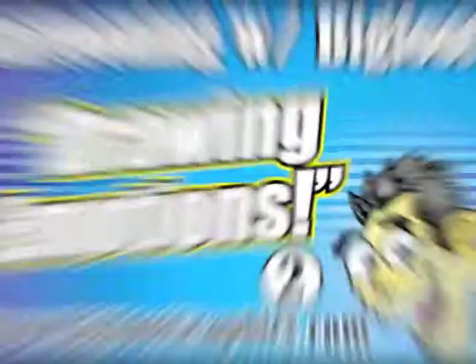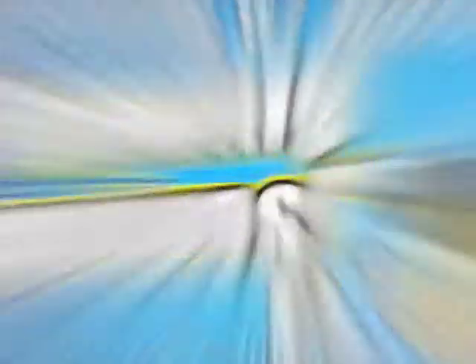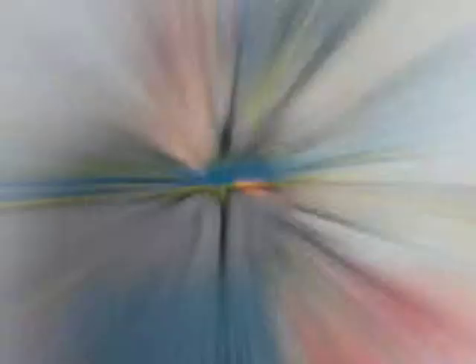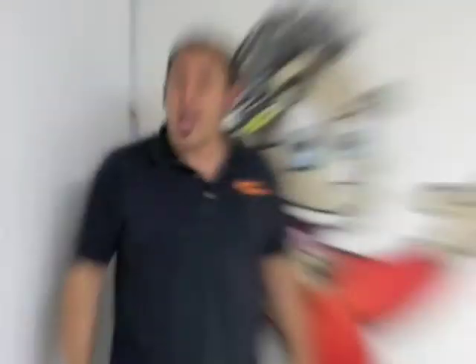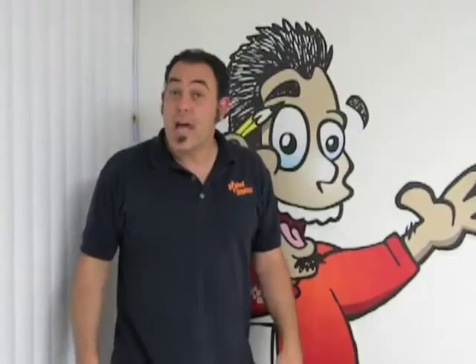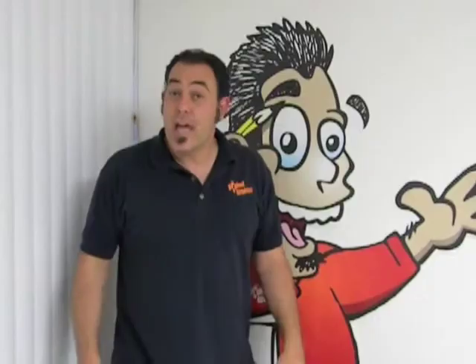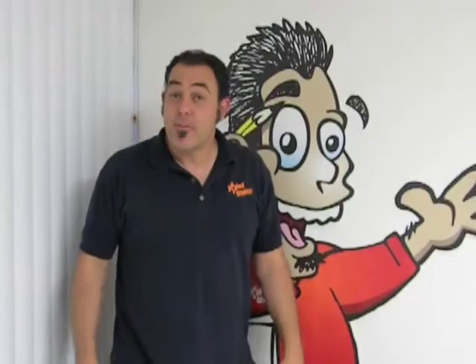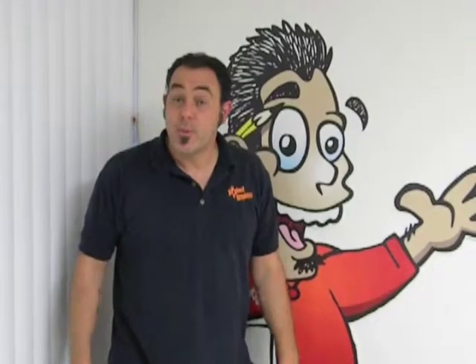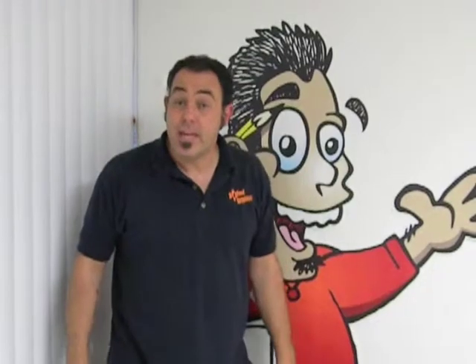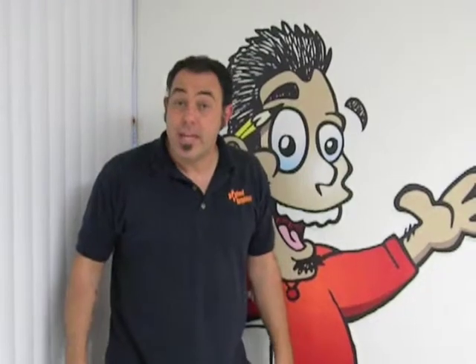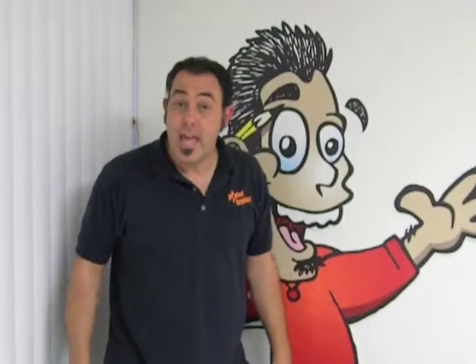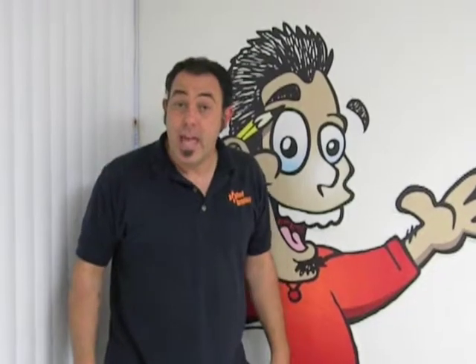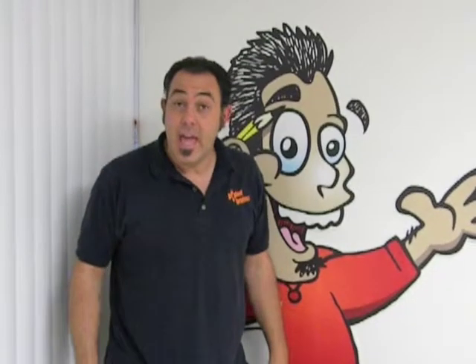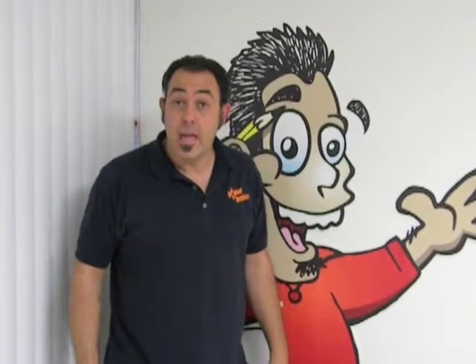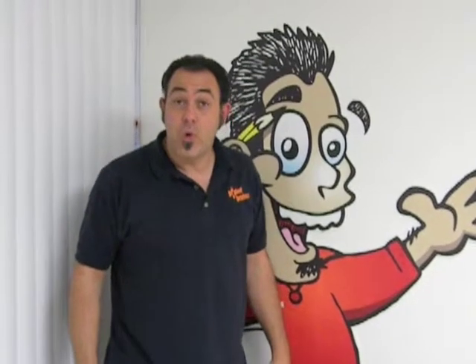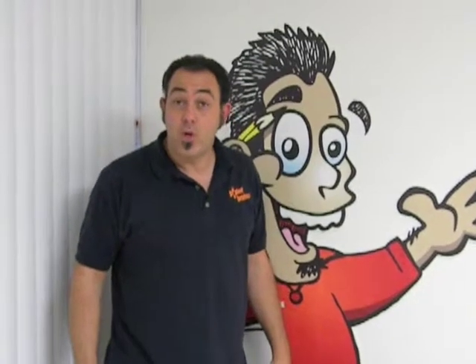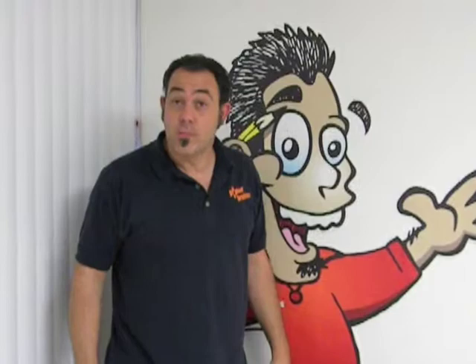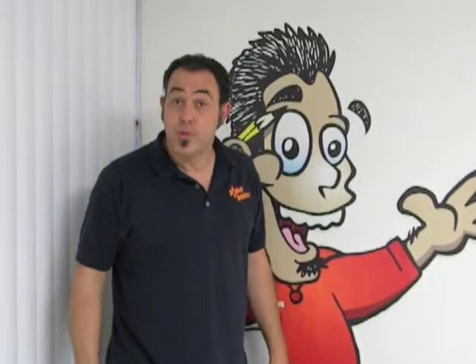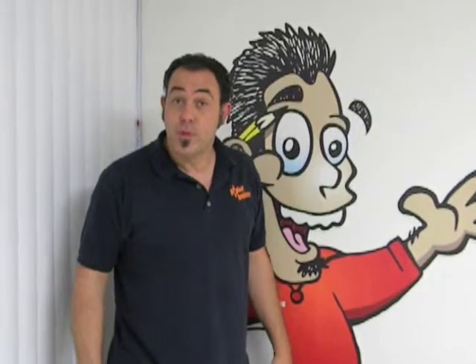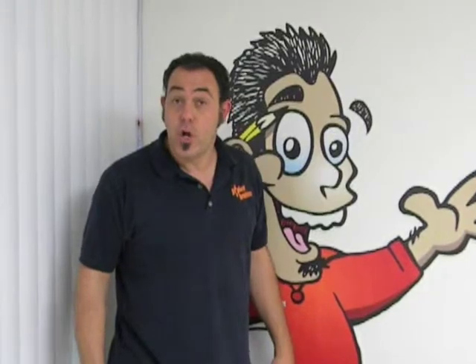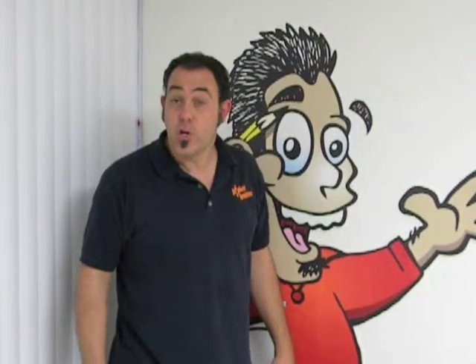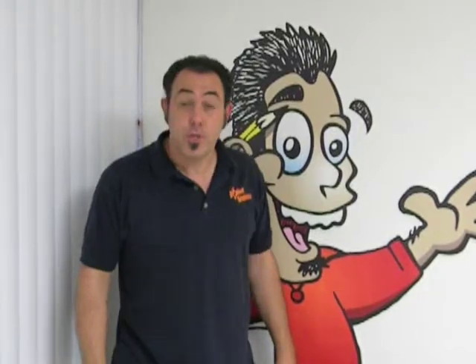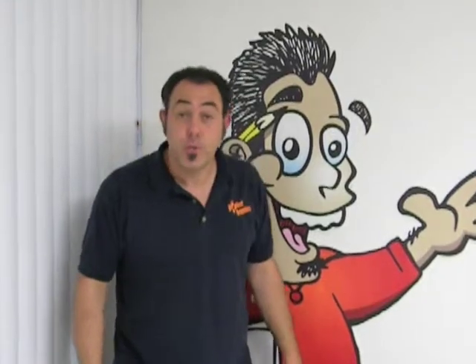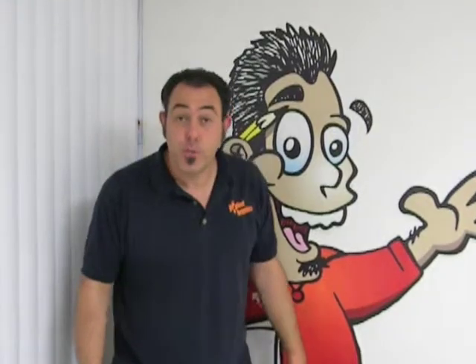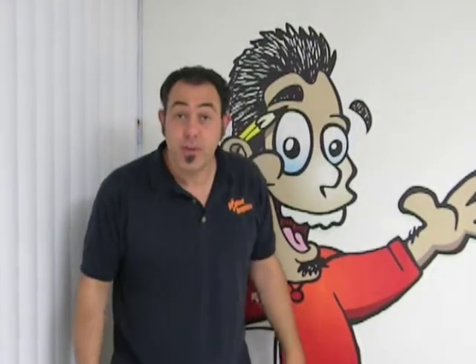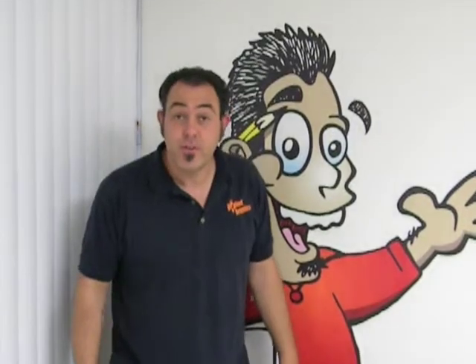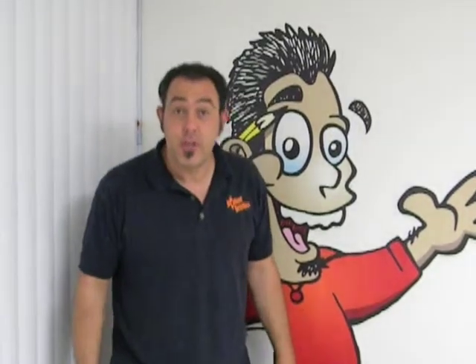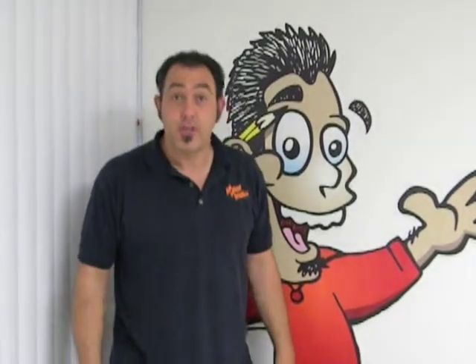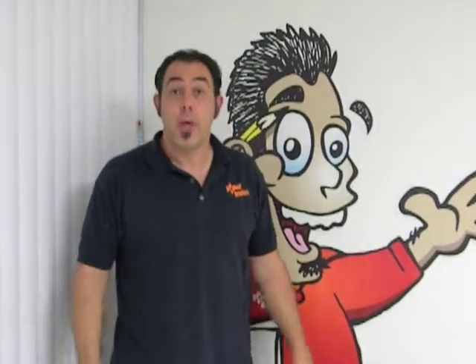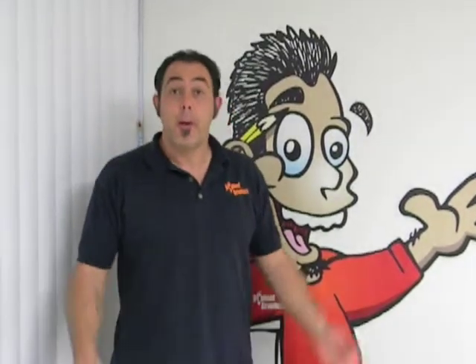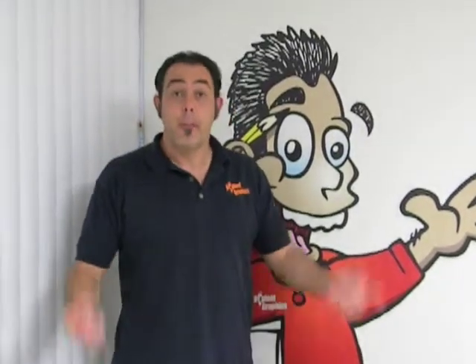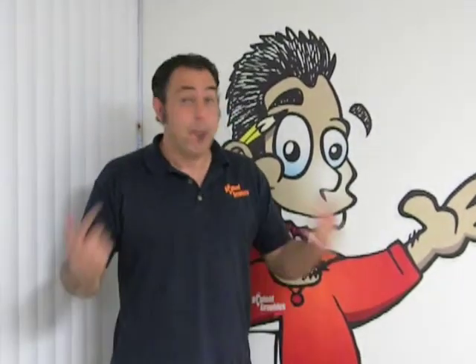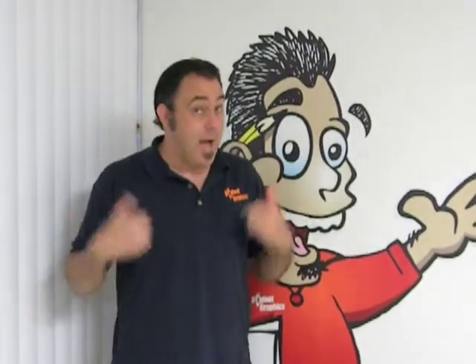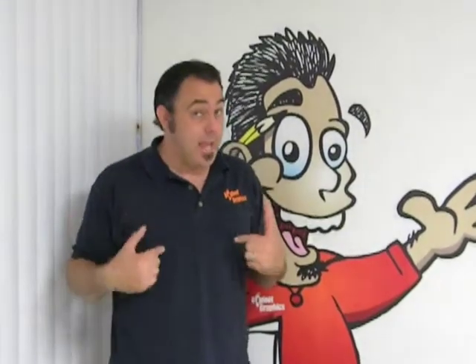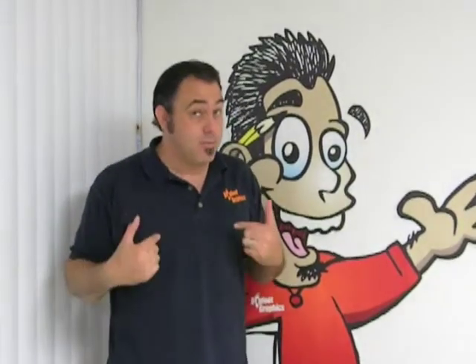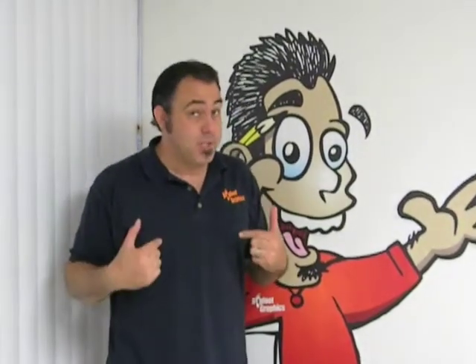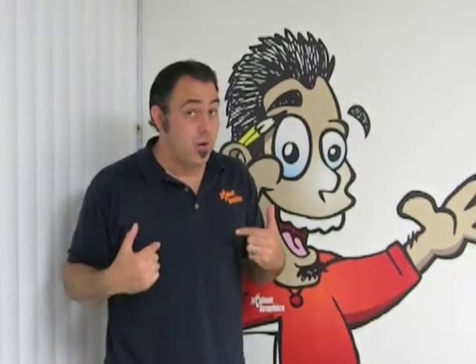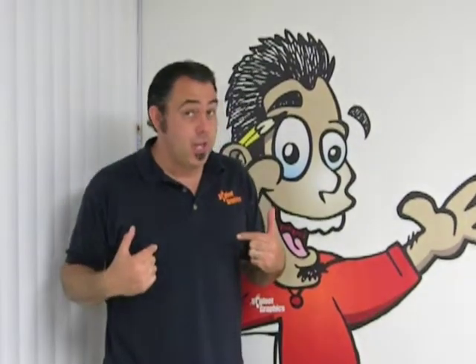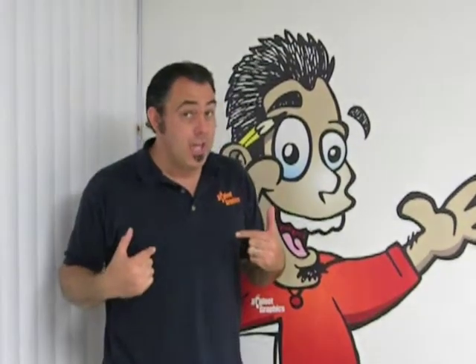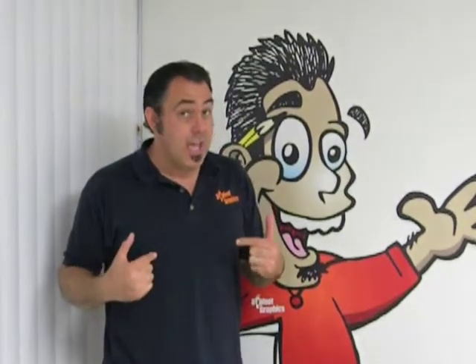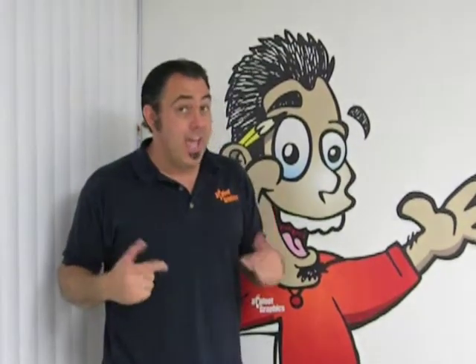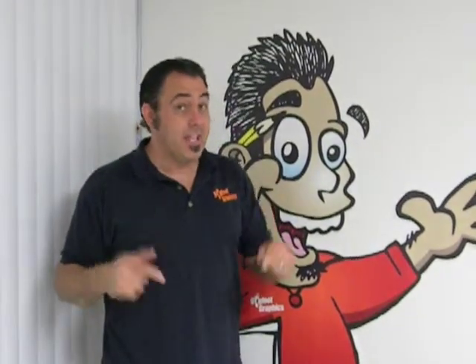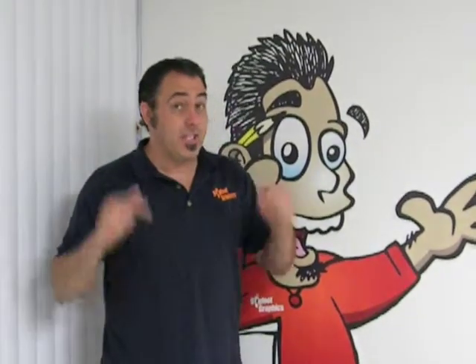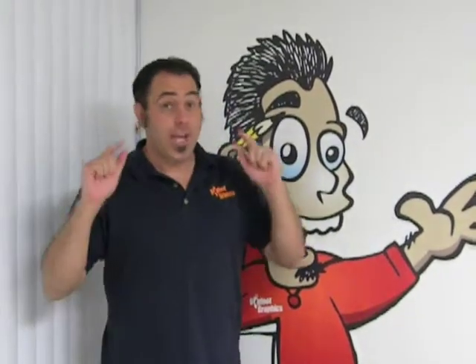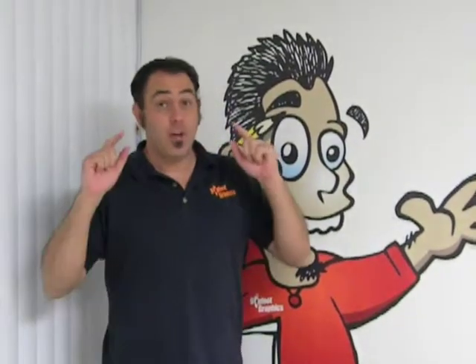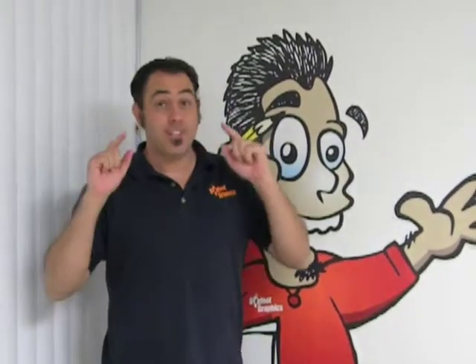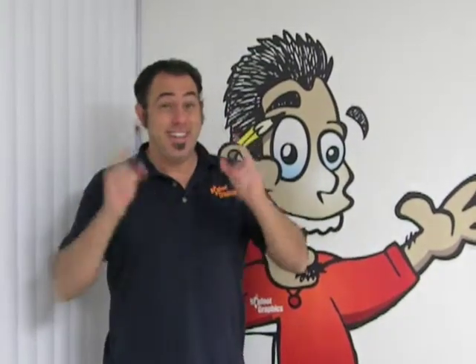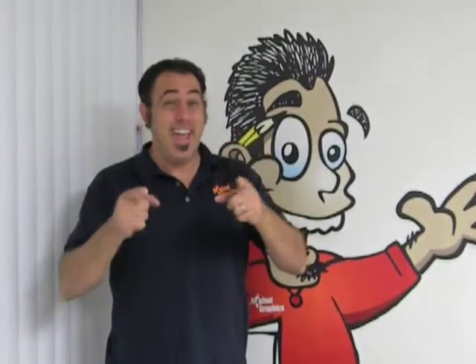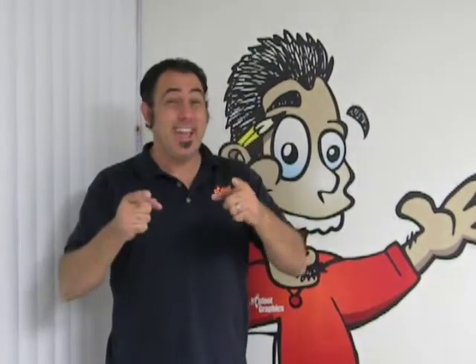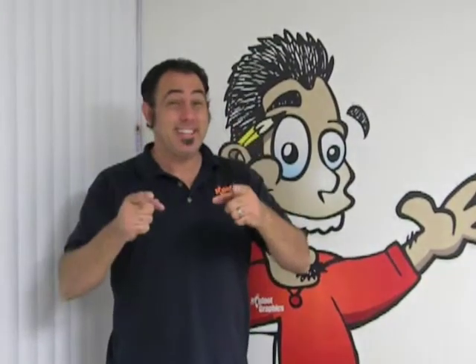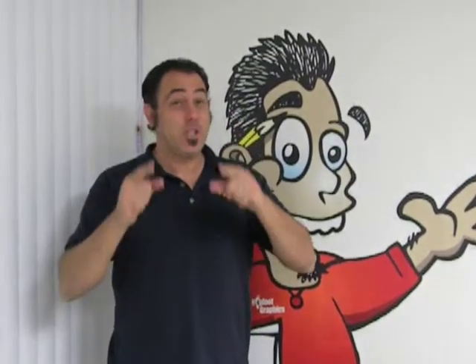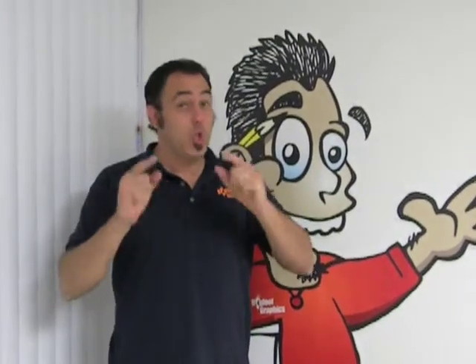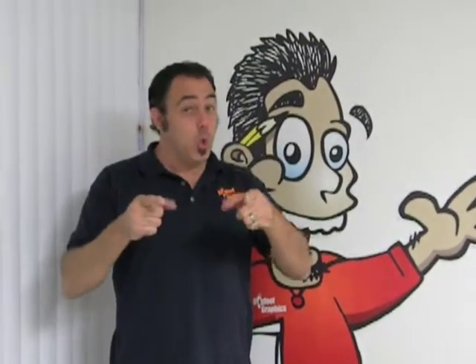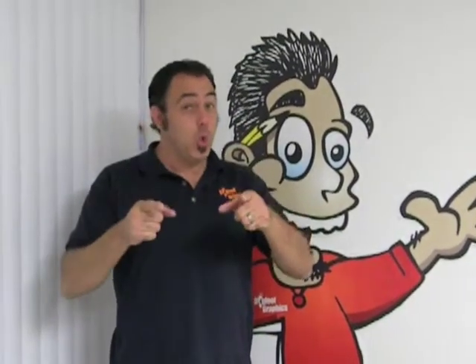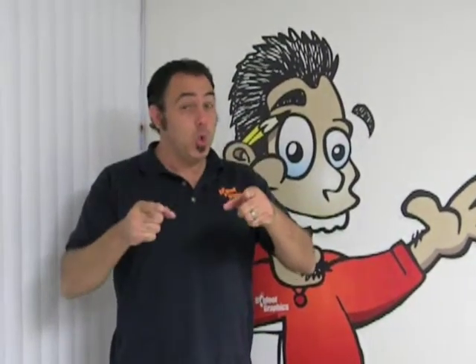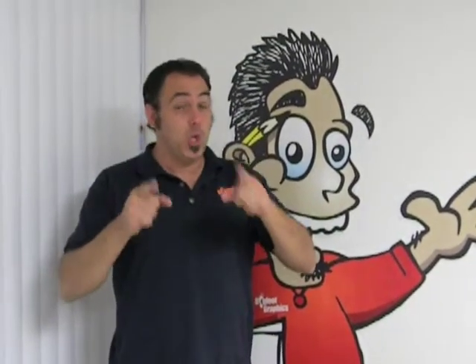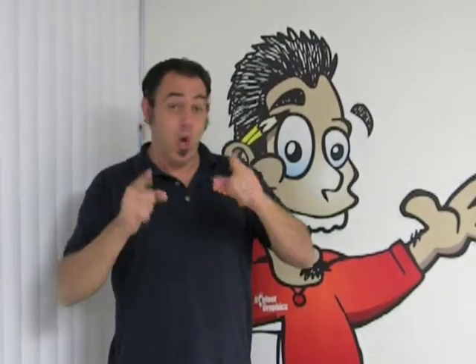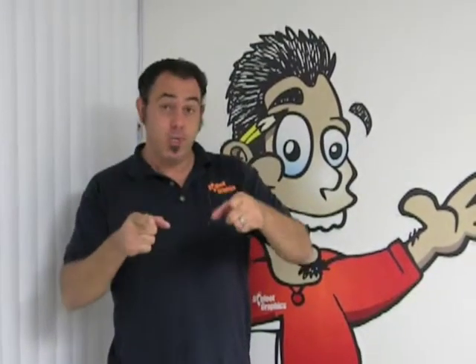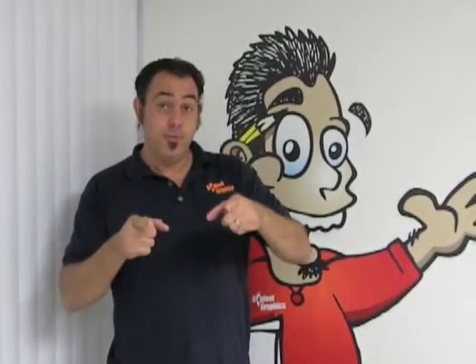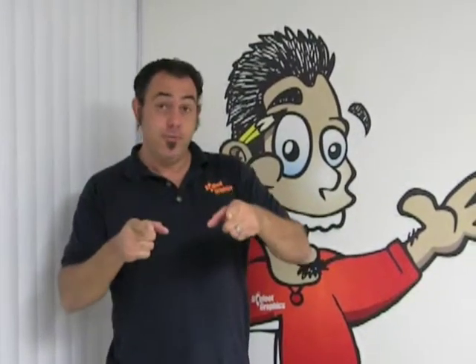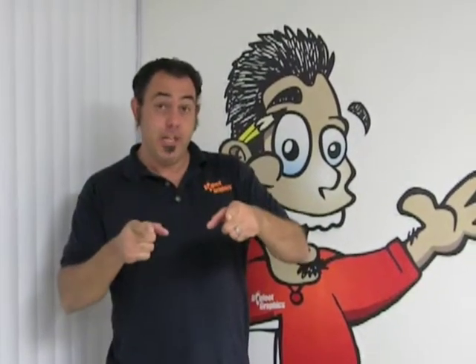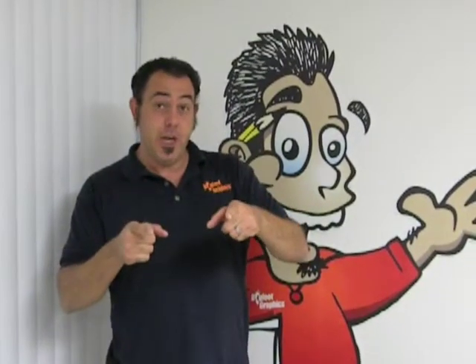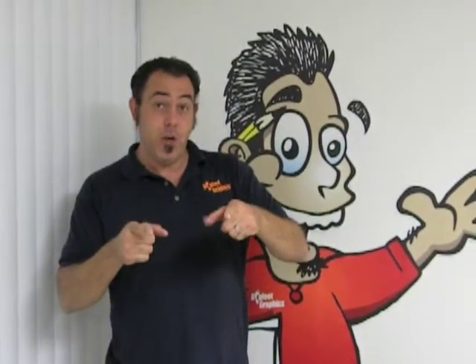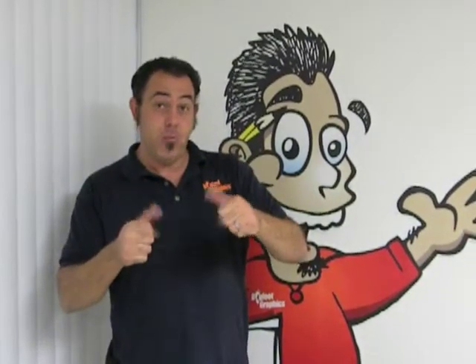Hi everybody and welcome to Cartooning with Bigfoot. My name is Tony — check out today's cool cartoon video.